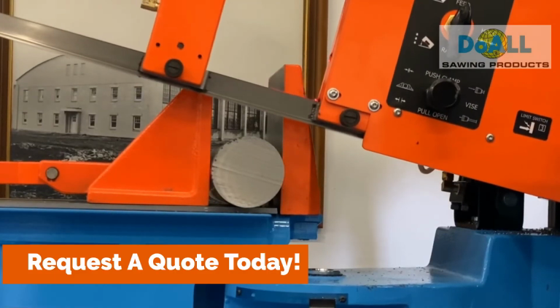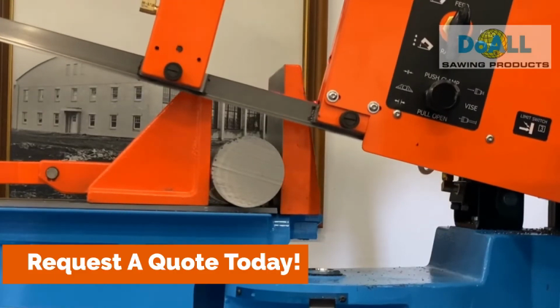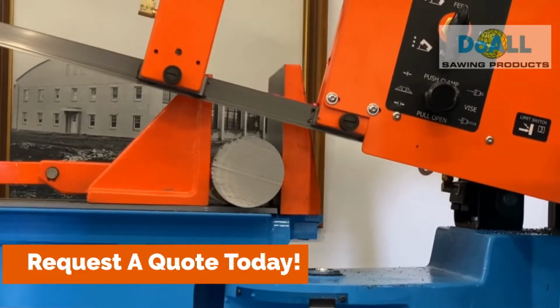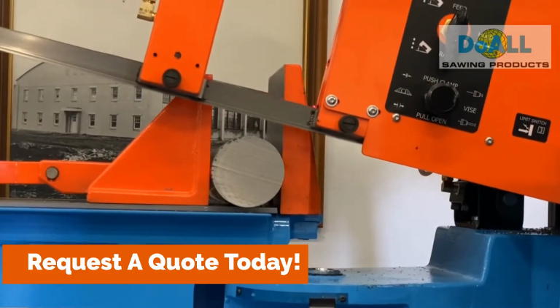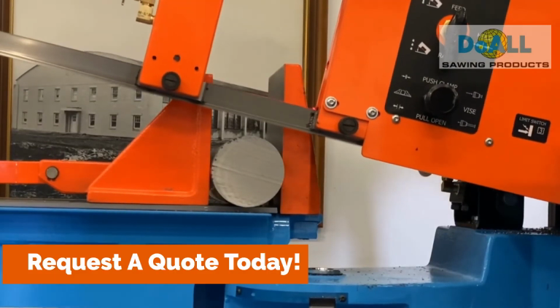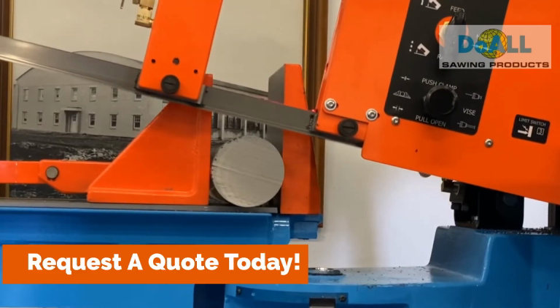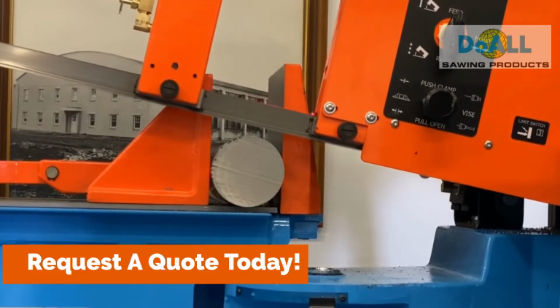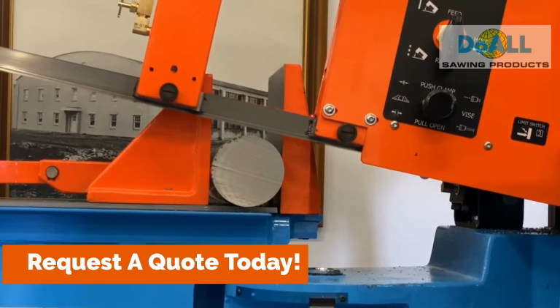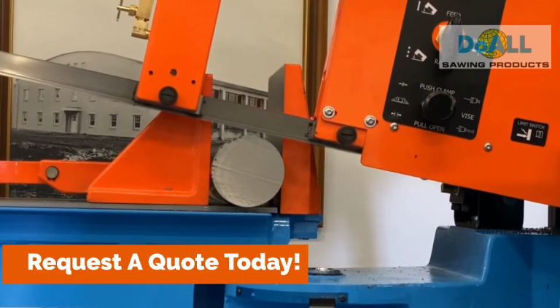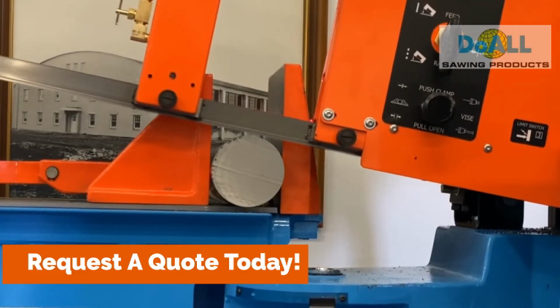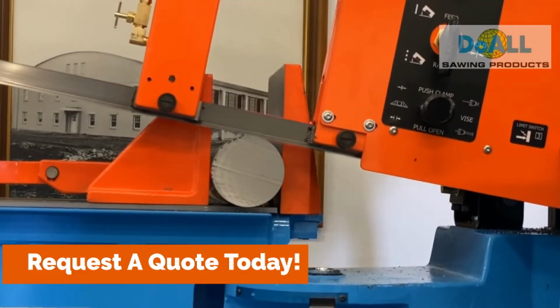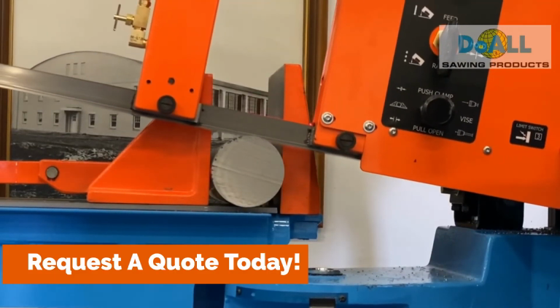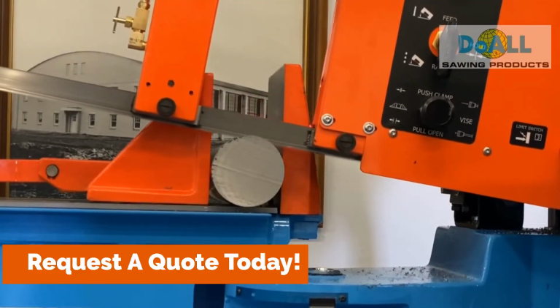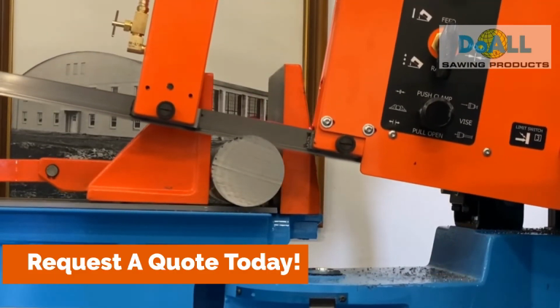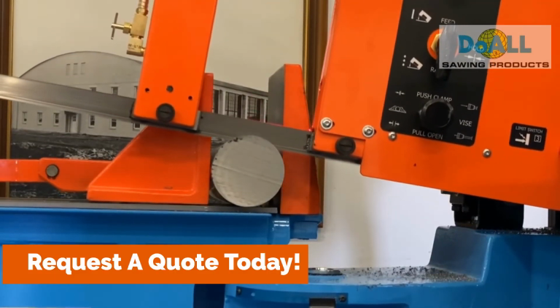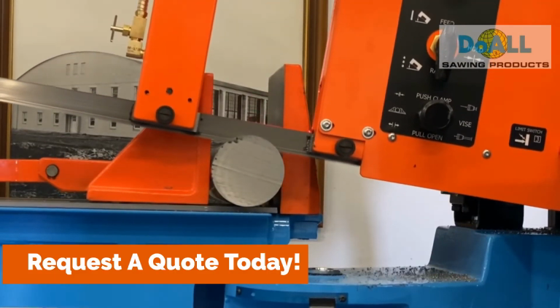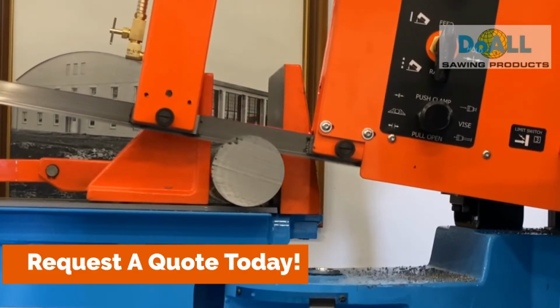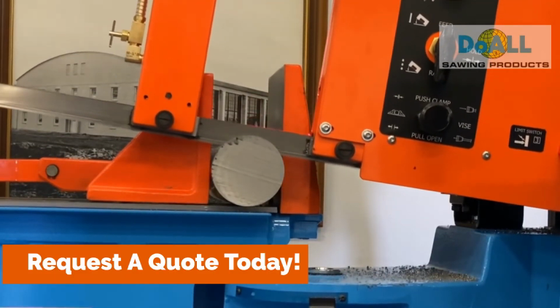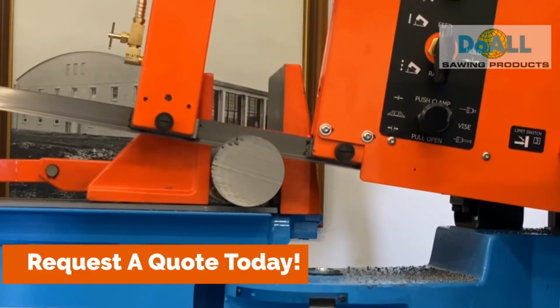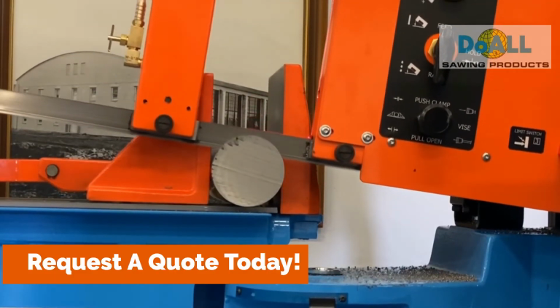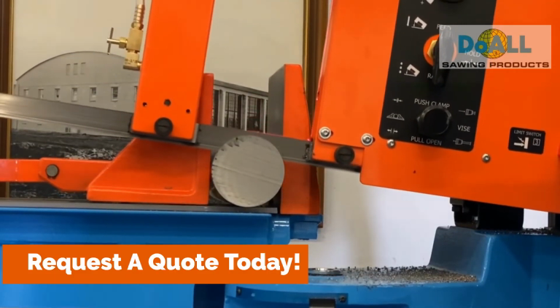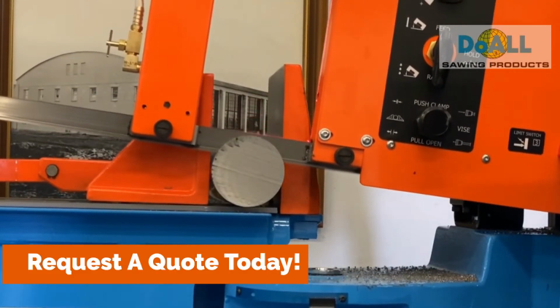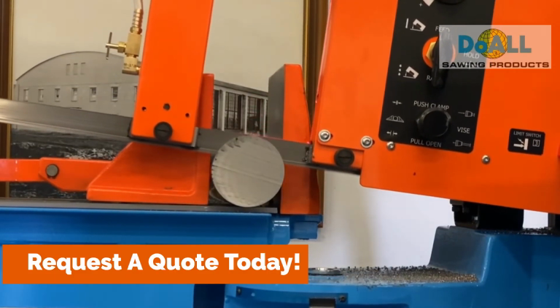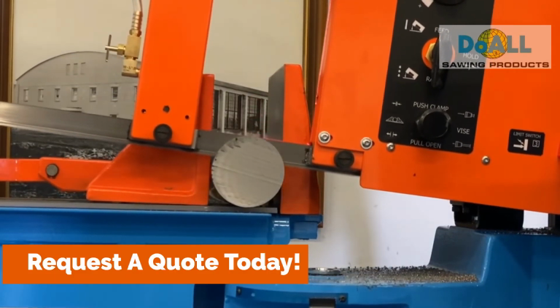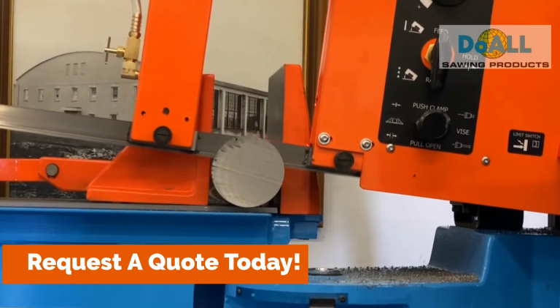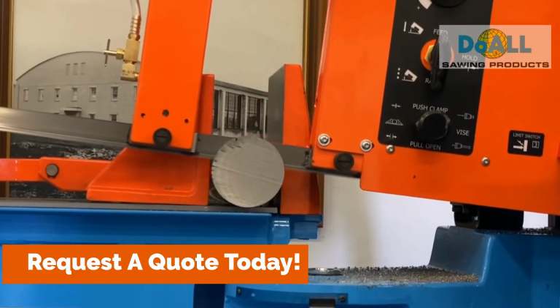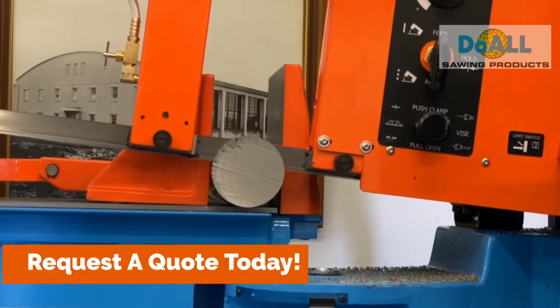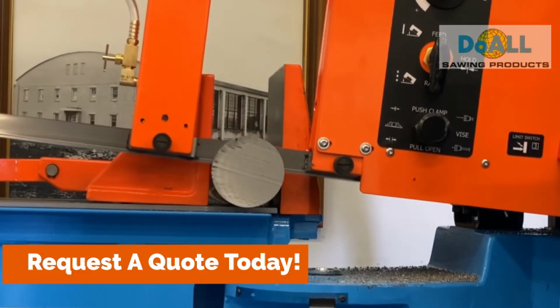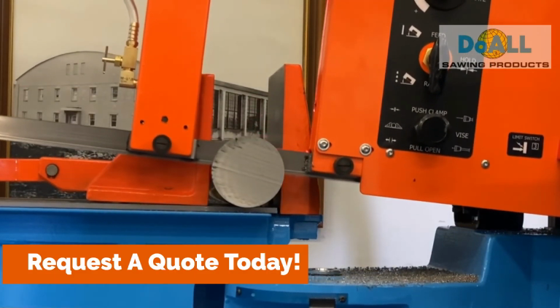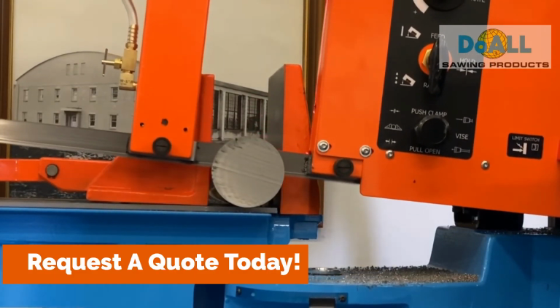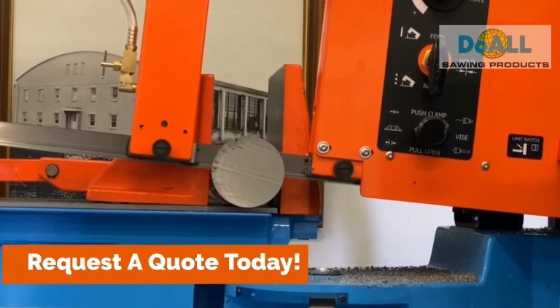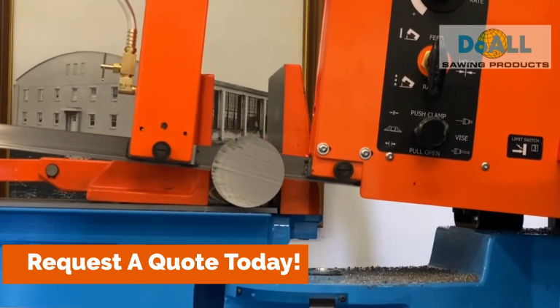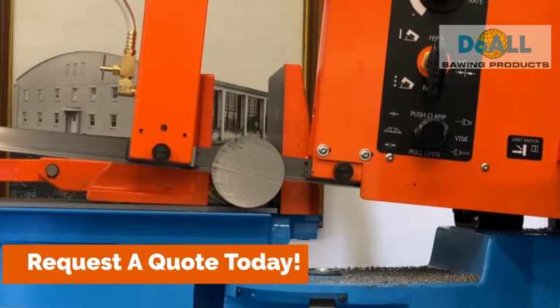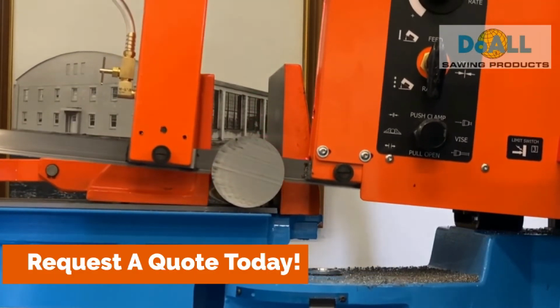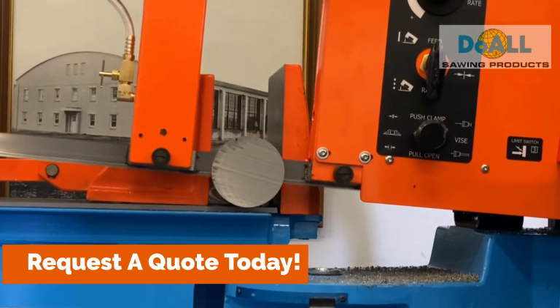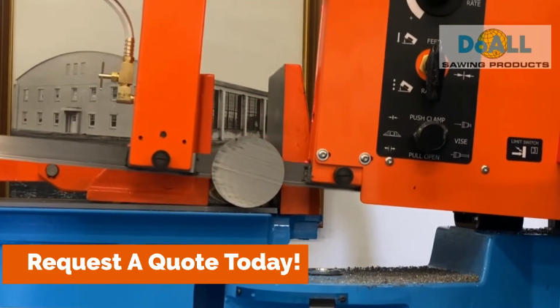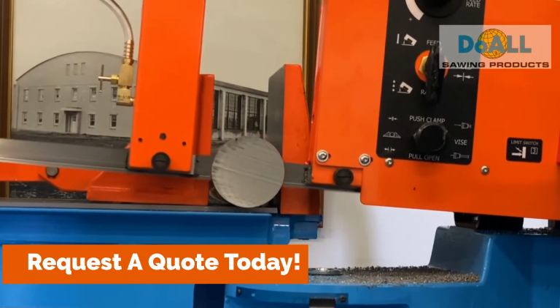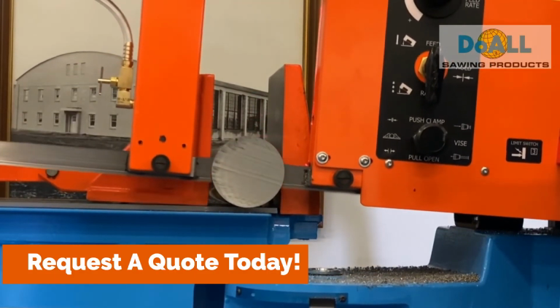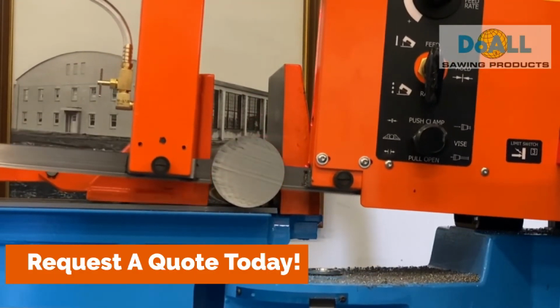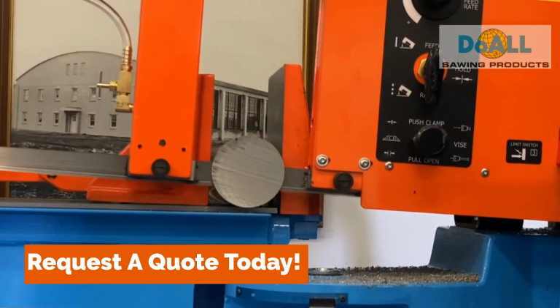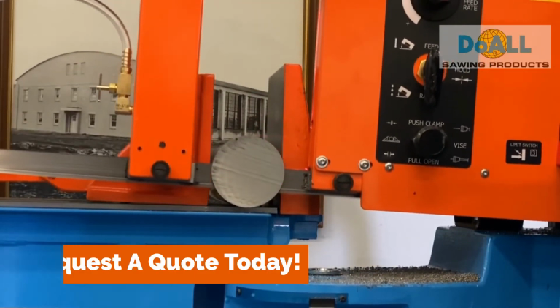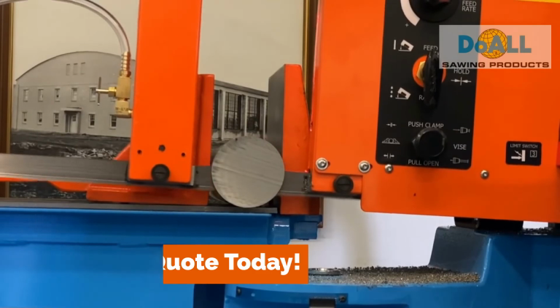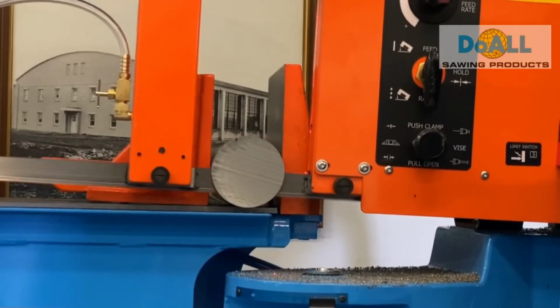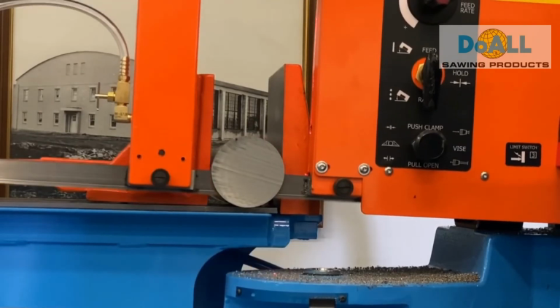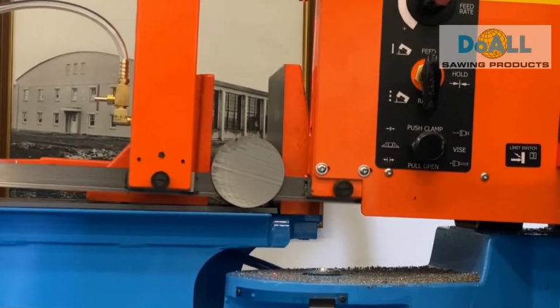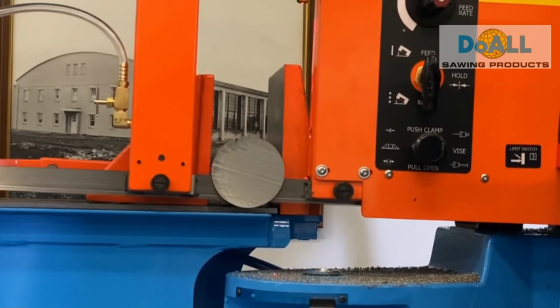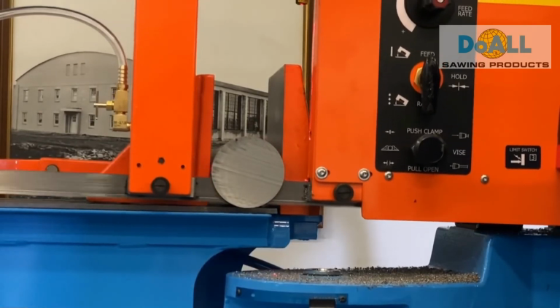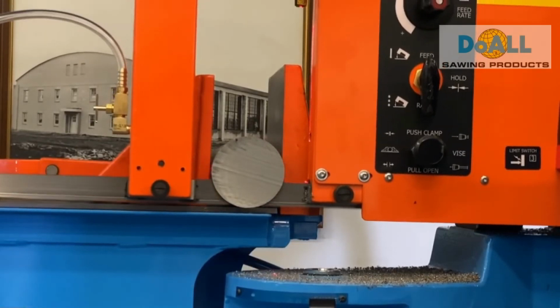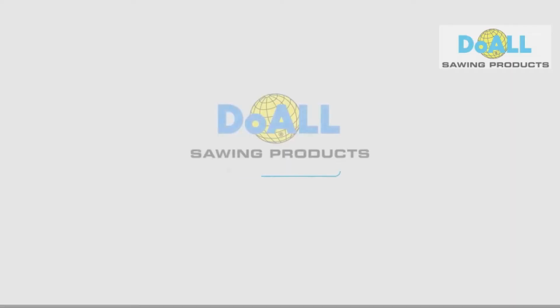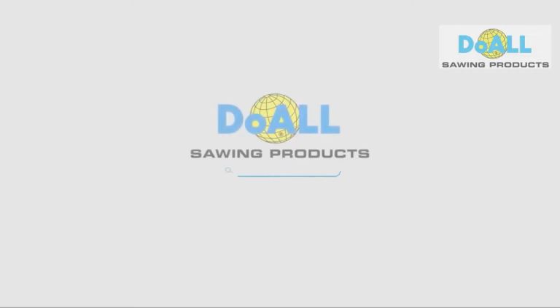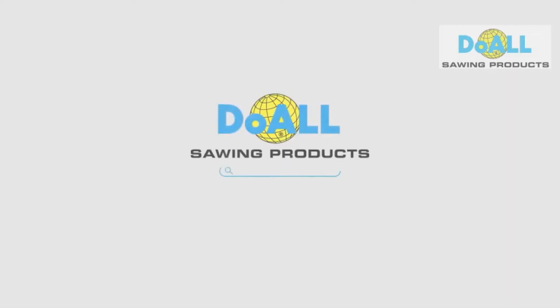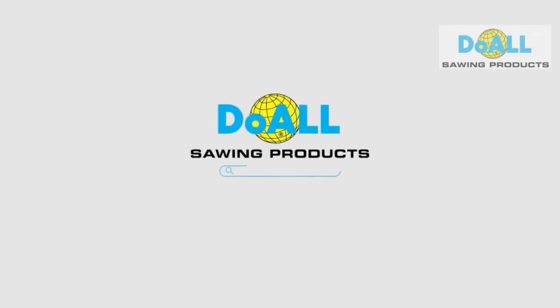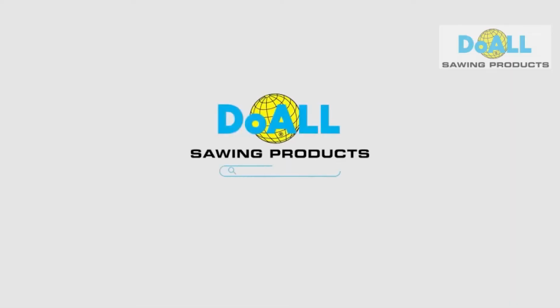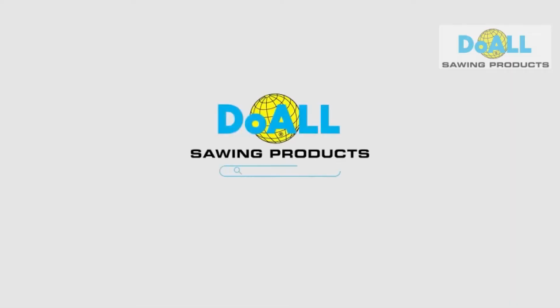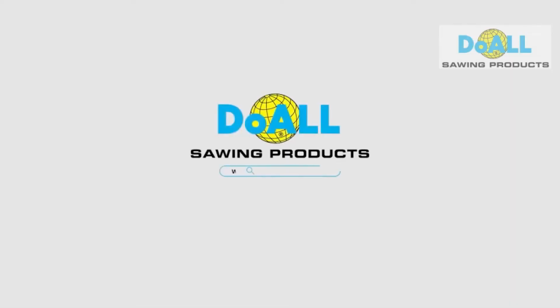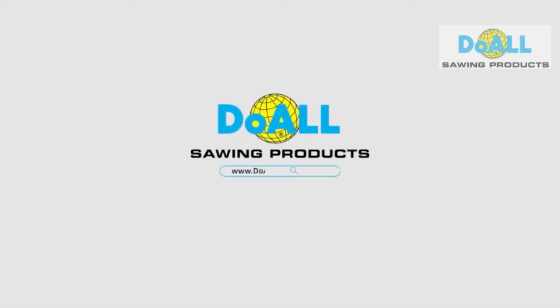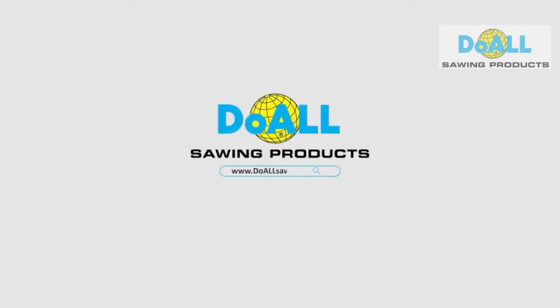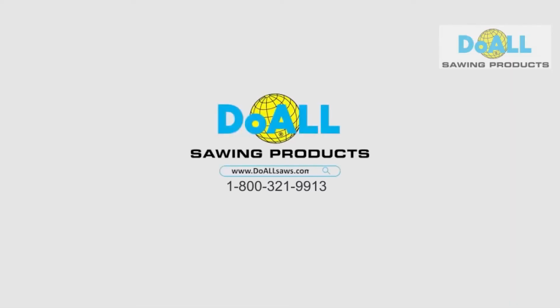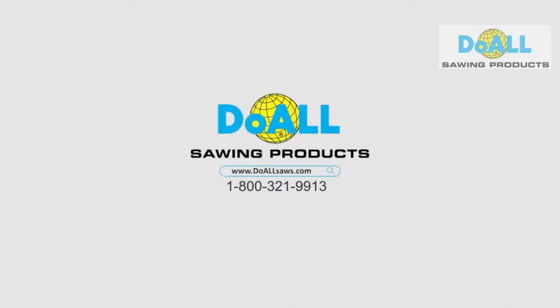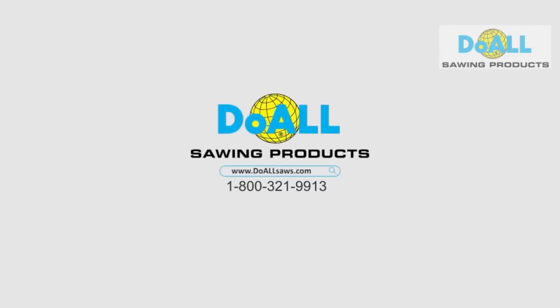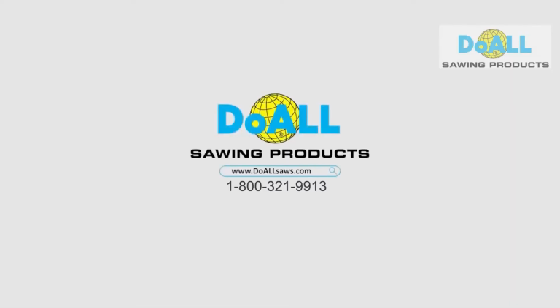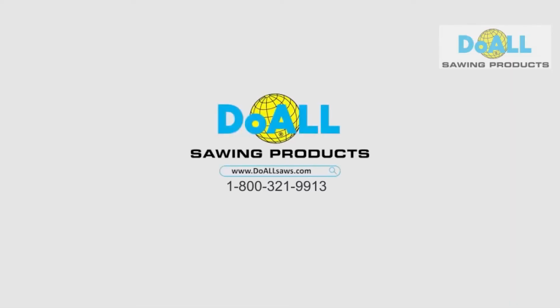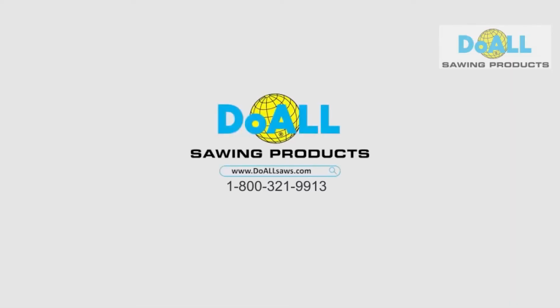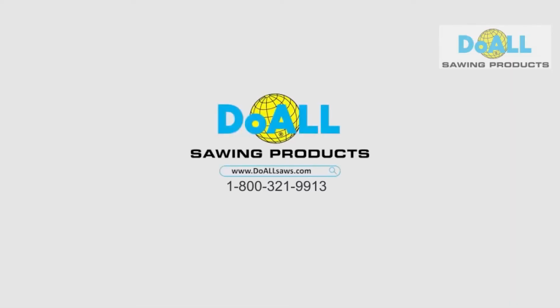Request a quote today! Duall invented the metal cutting band saw and there's nothing we can't cut. We'll see you next time!